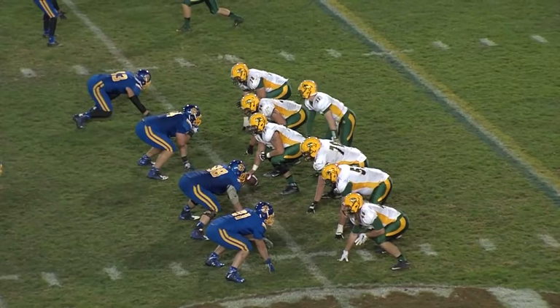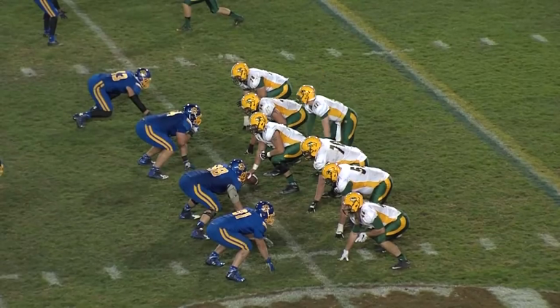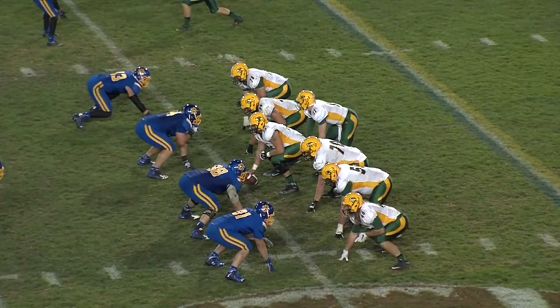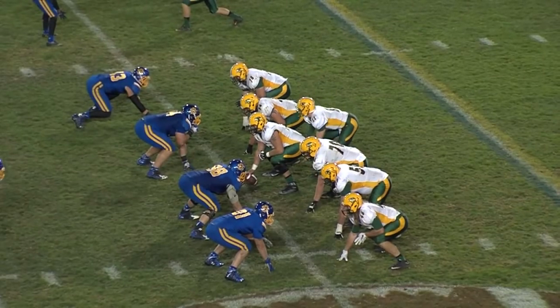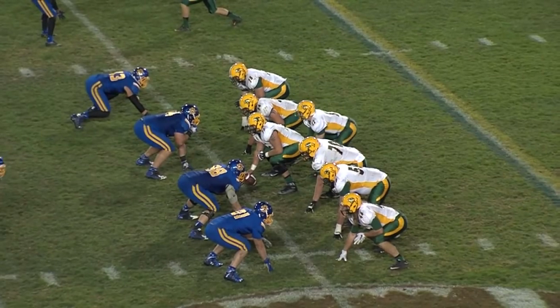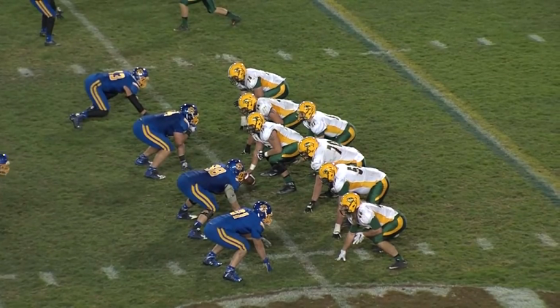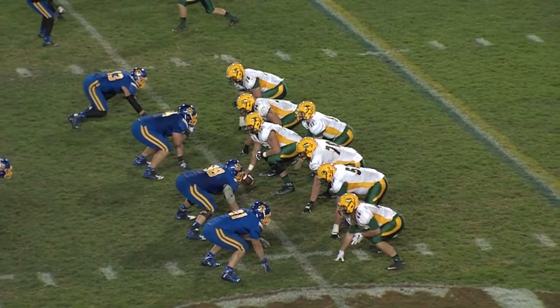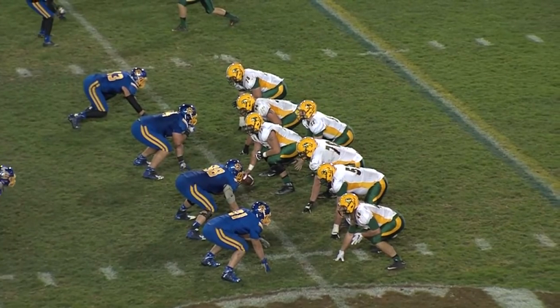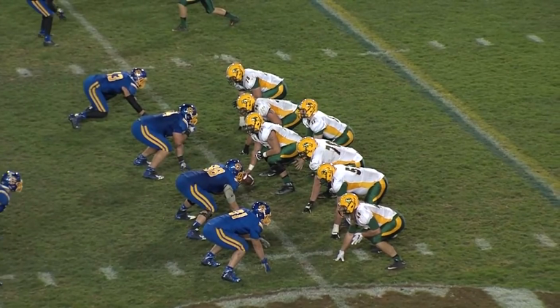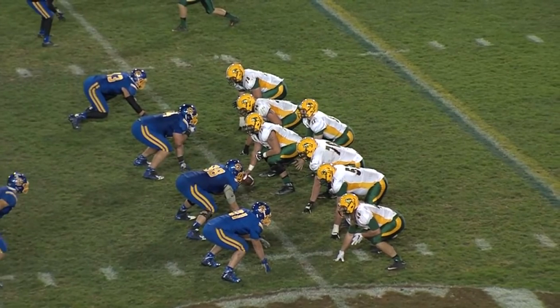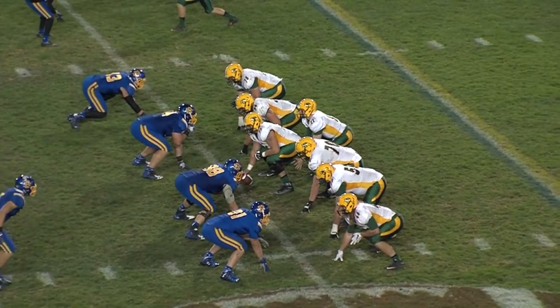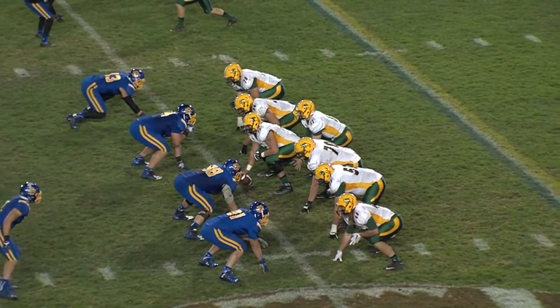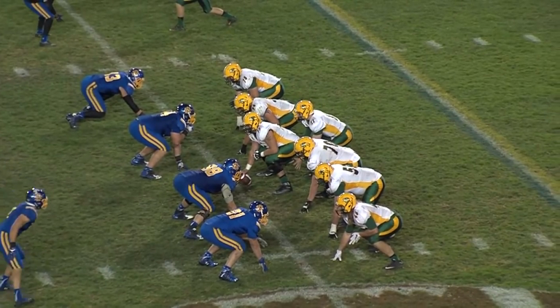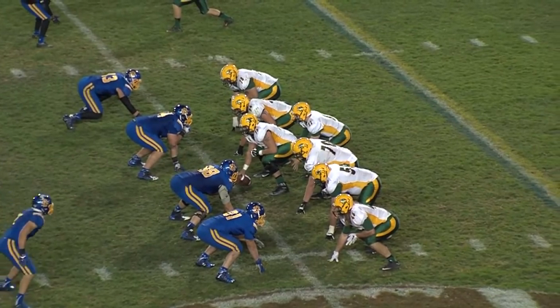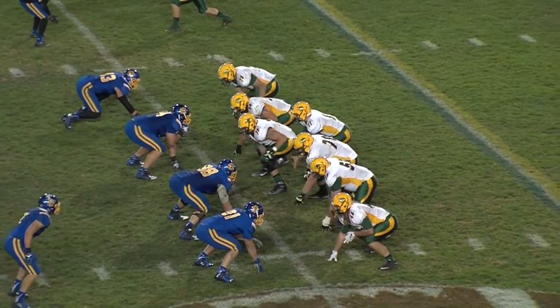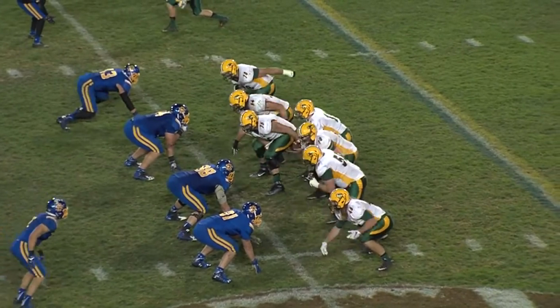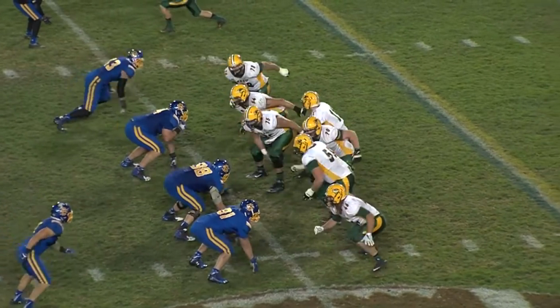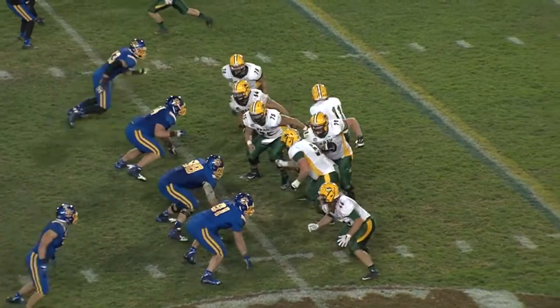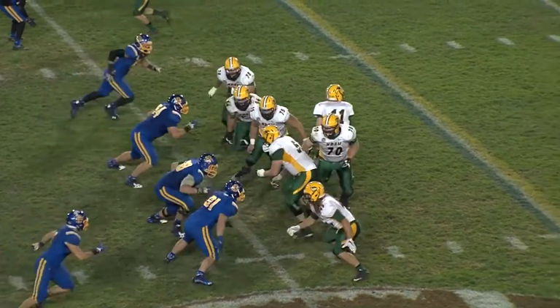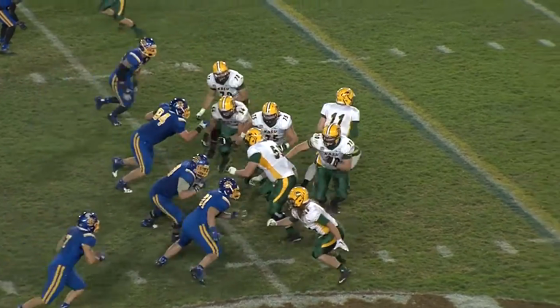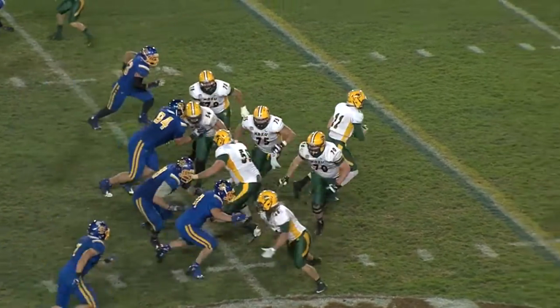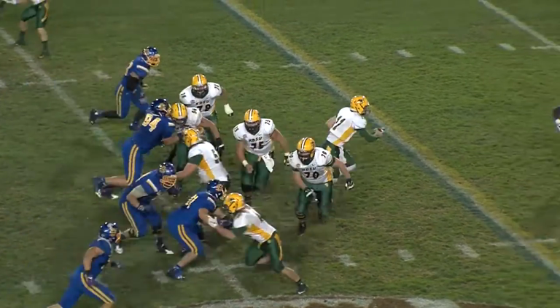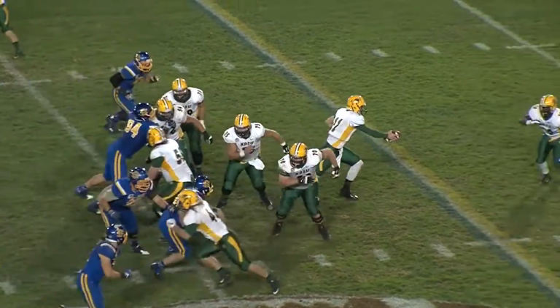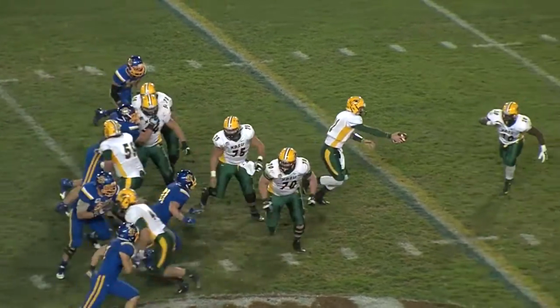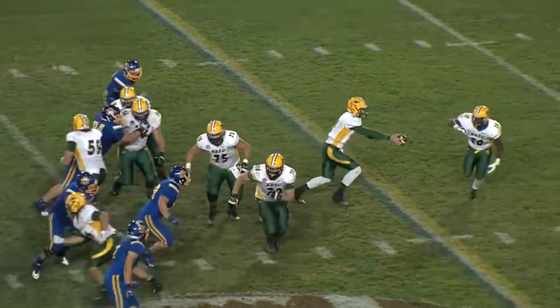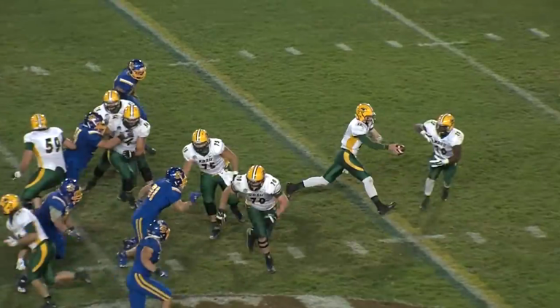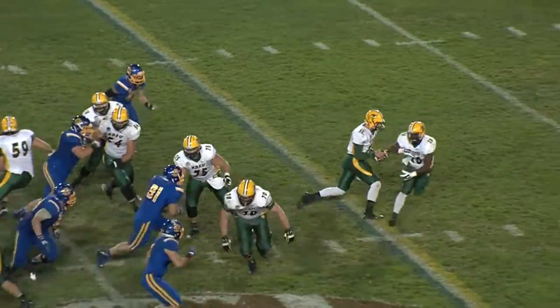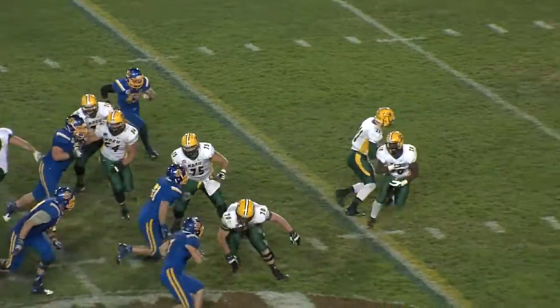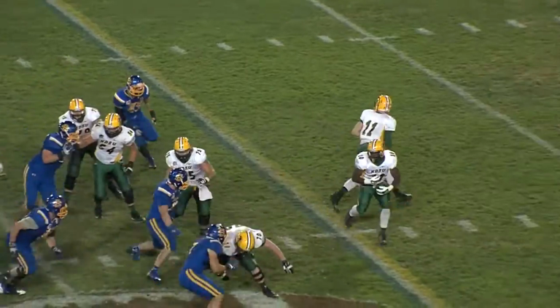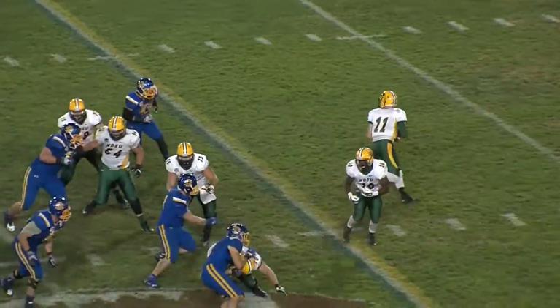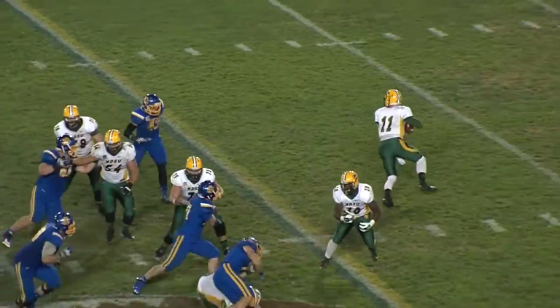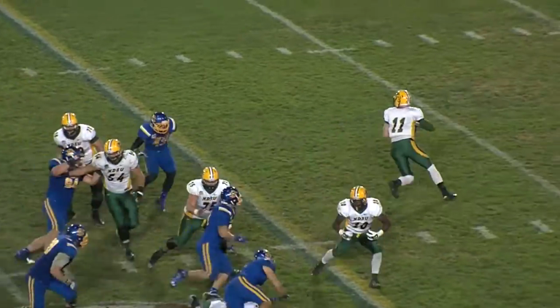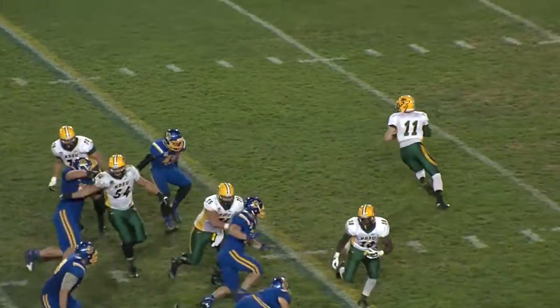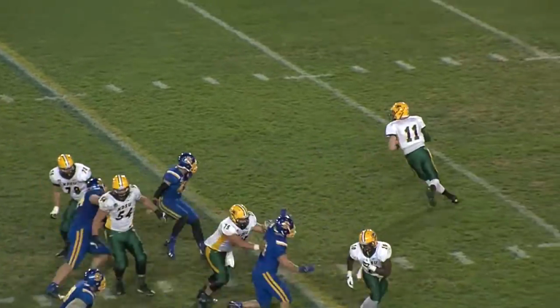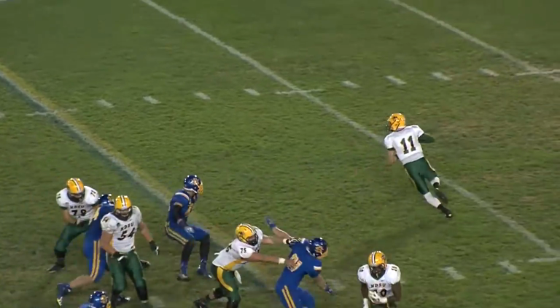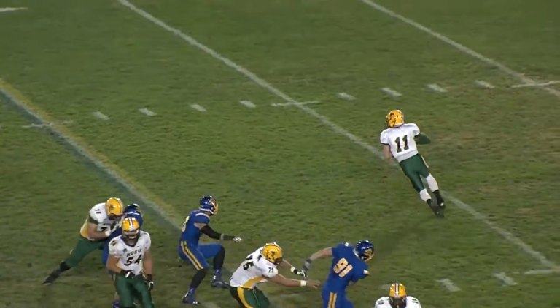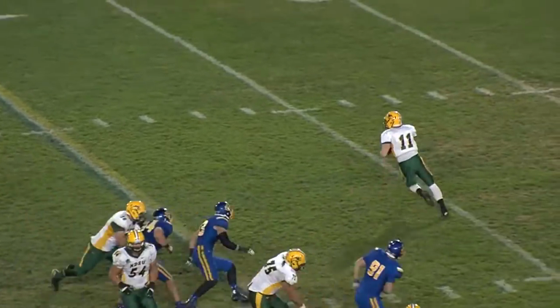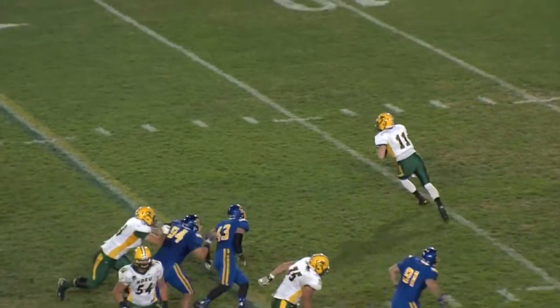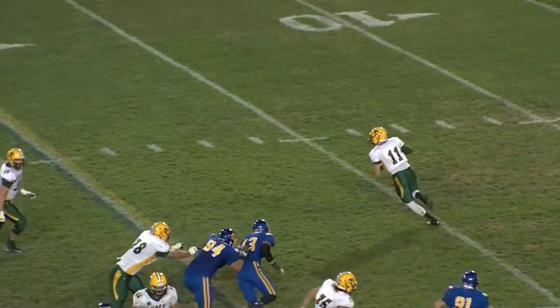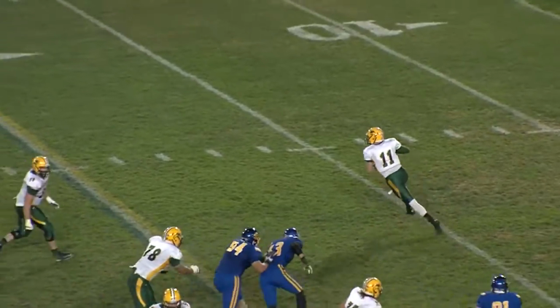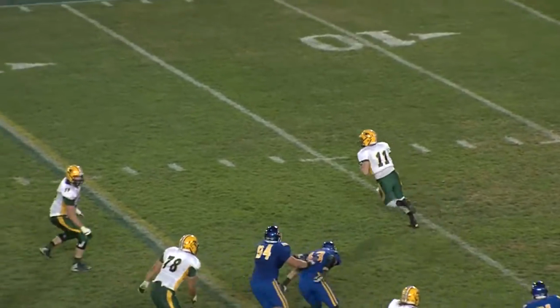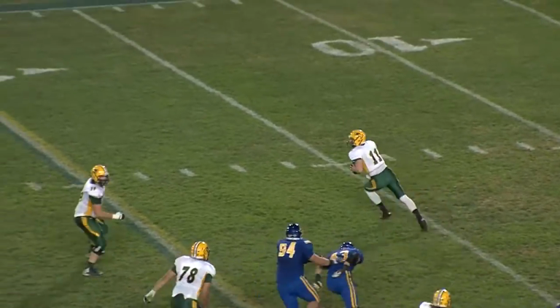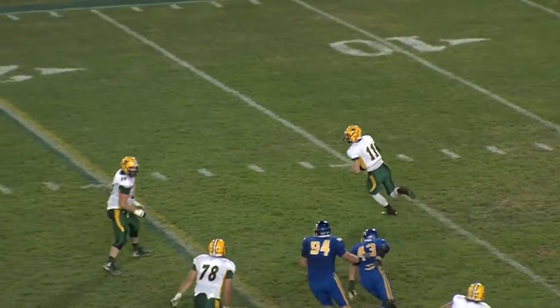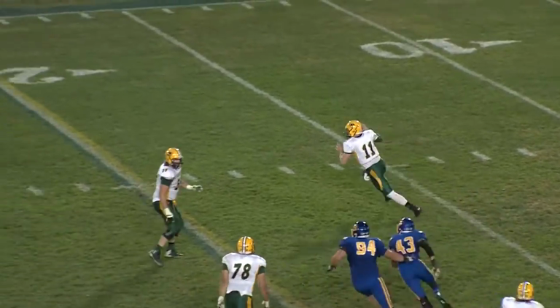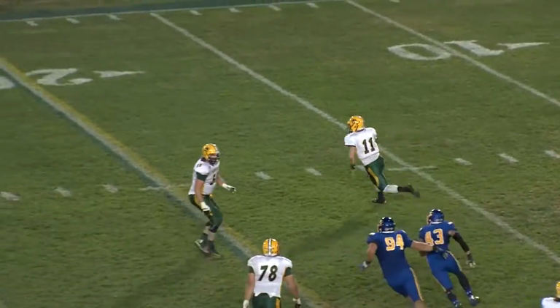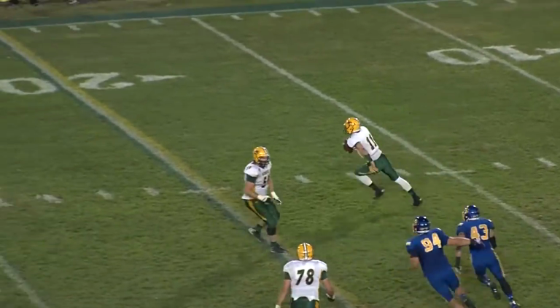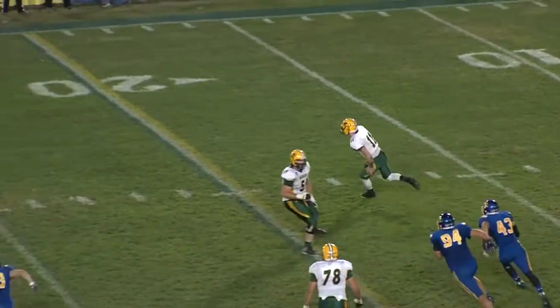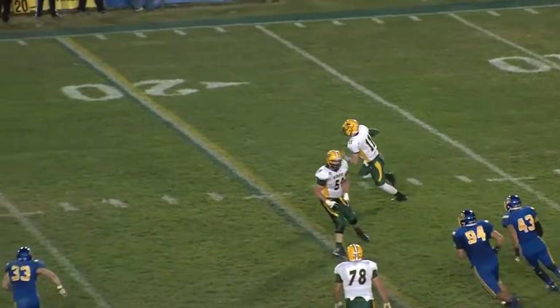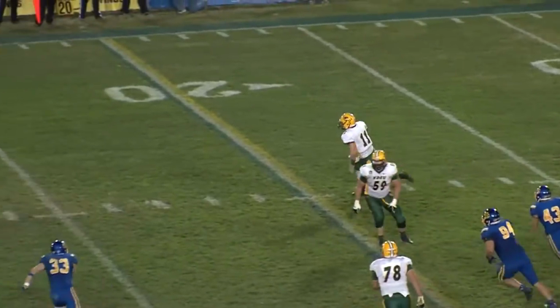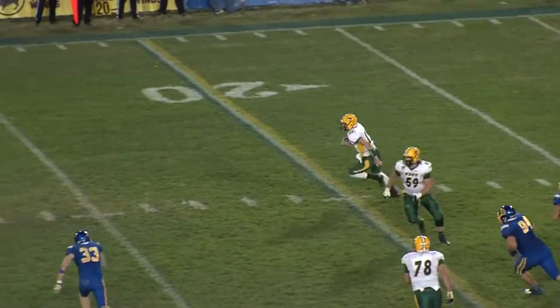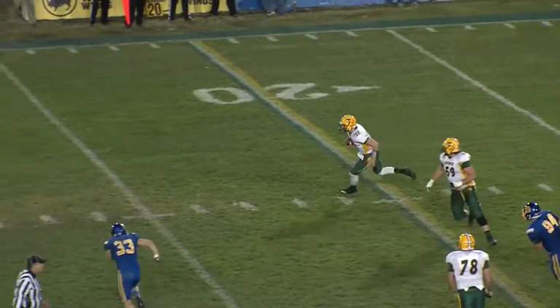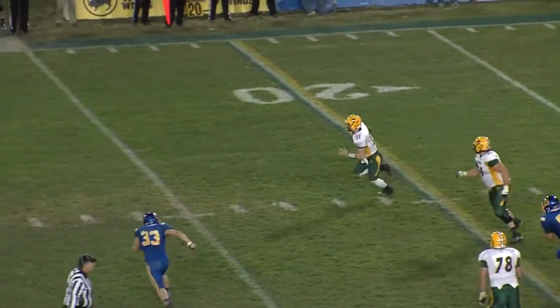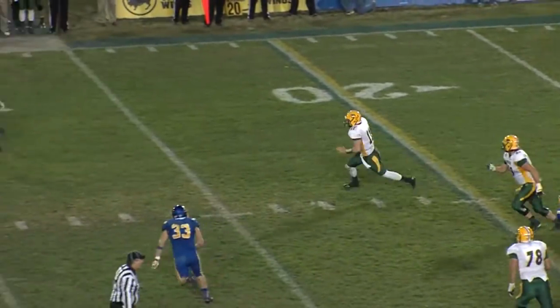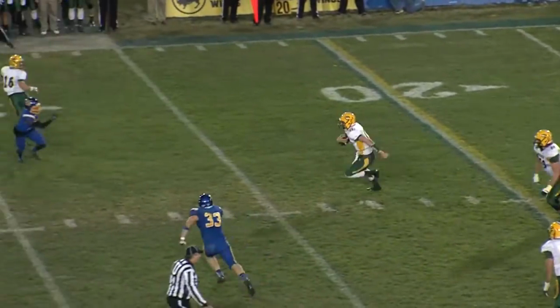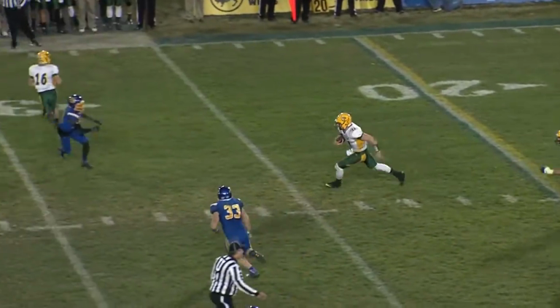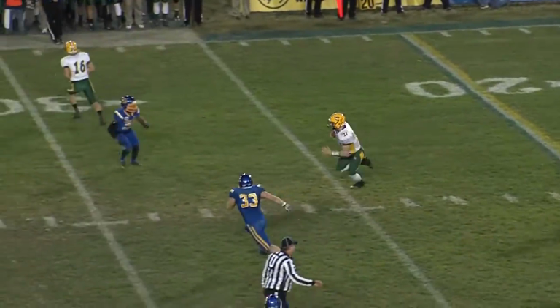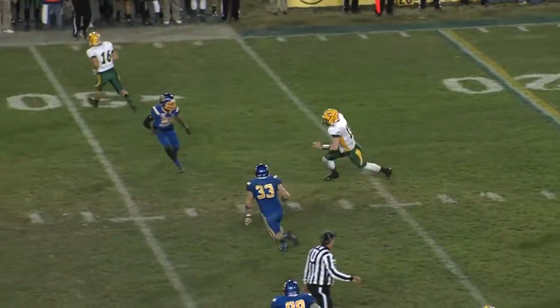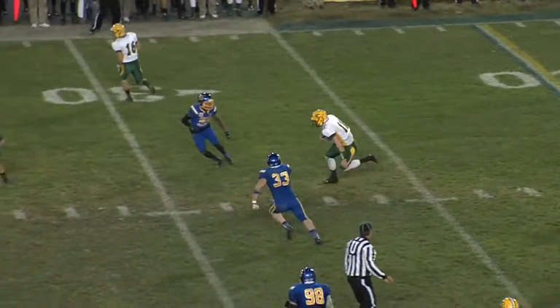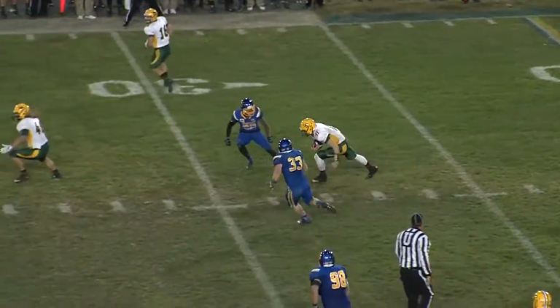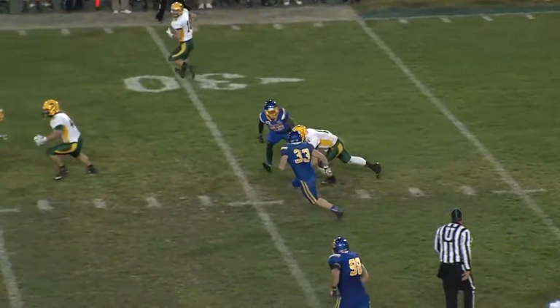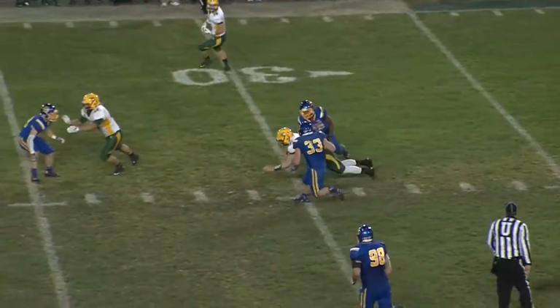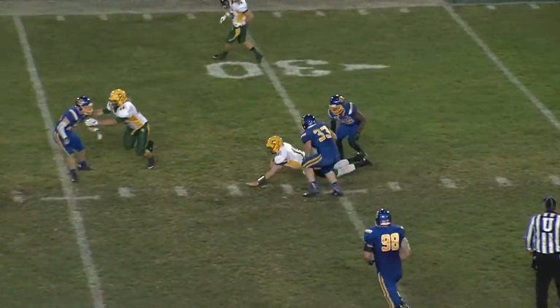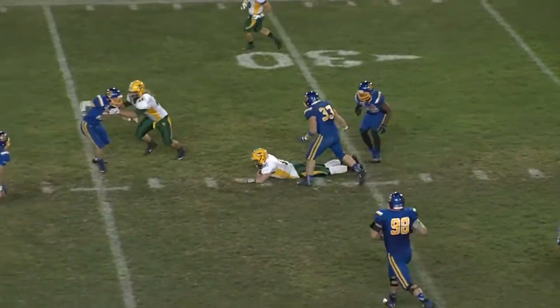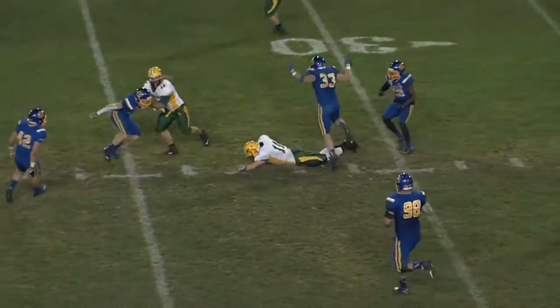Final score in Brookings: North Dakota State 28, South Dakota State 7. The Bison win the marker in 2015.